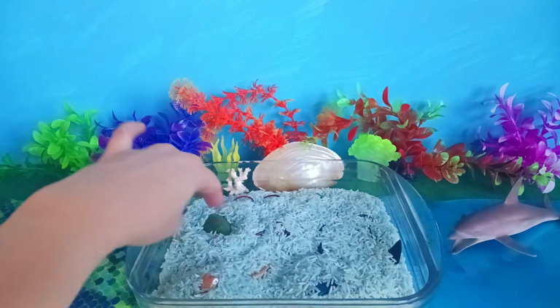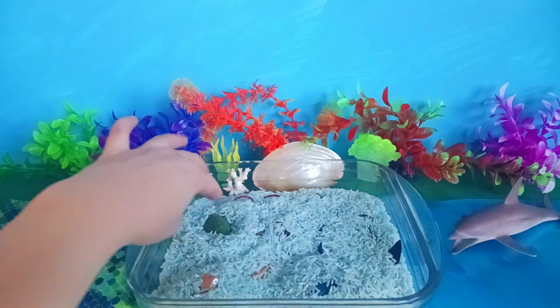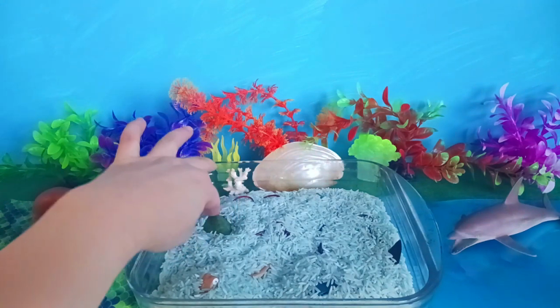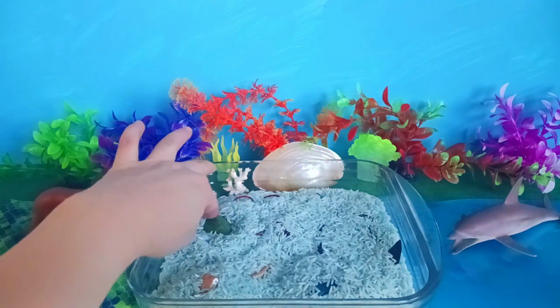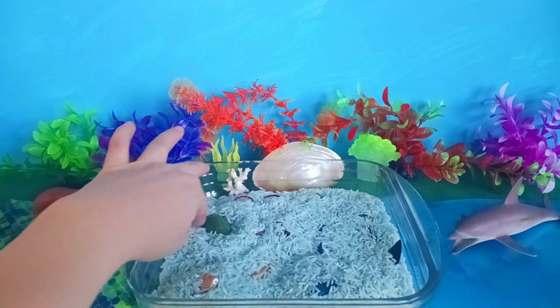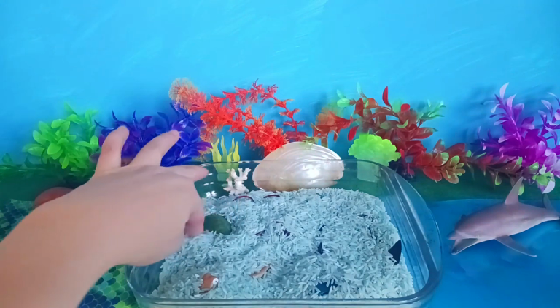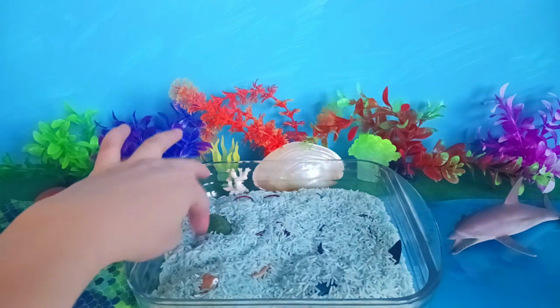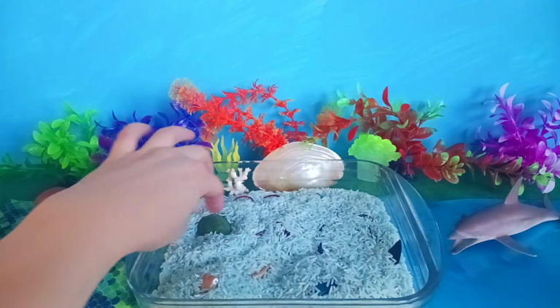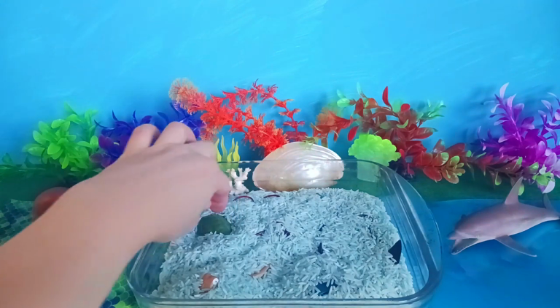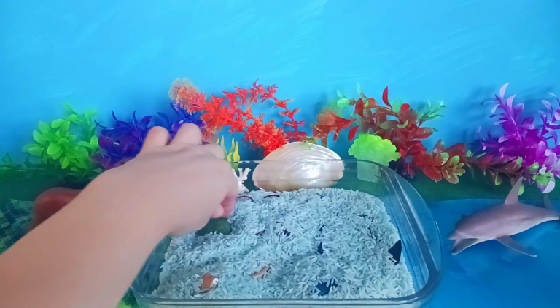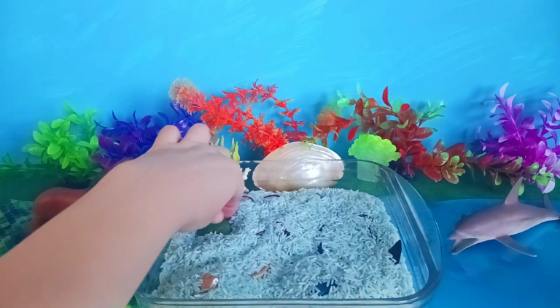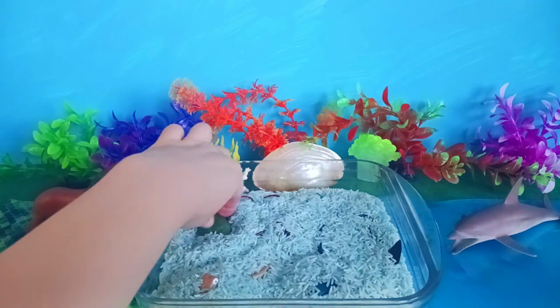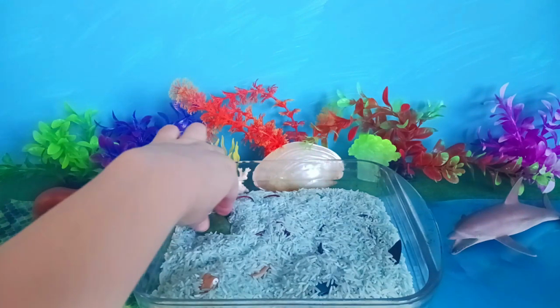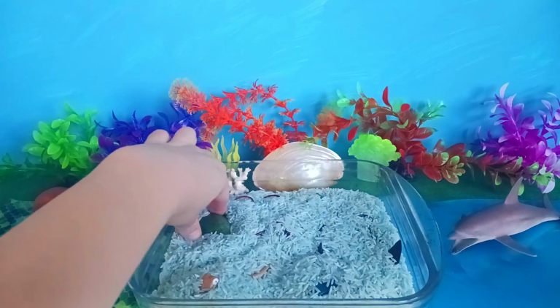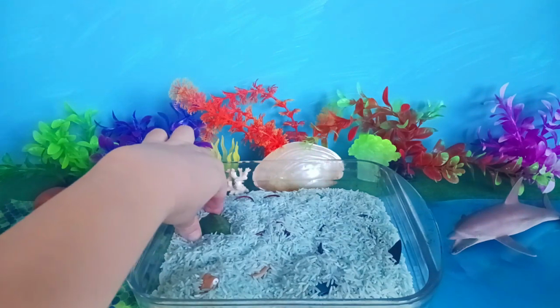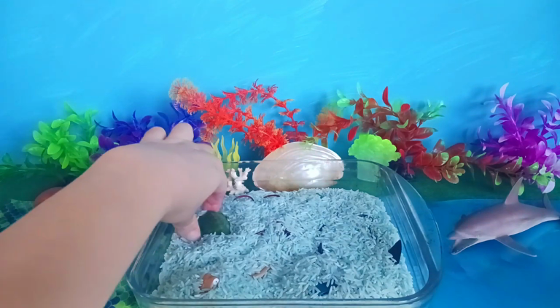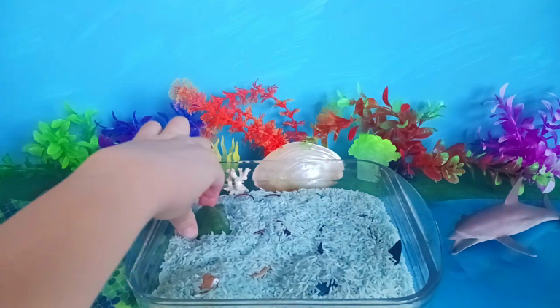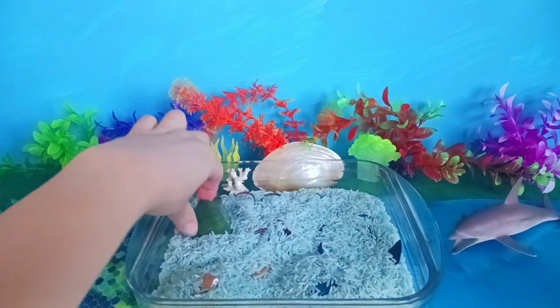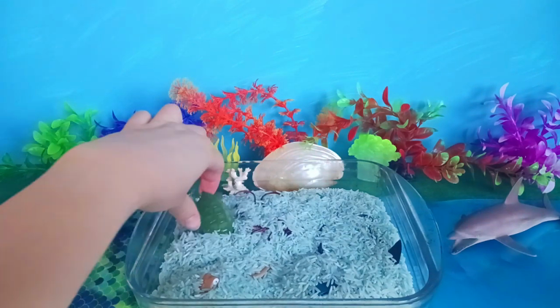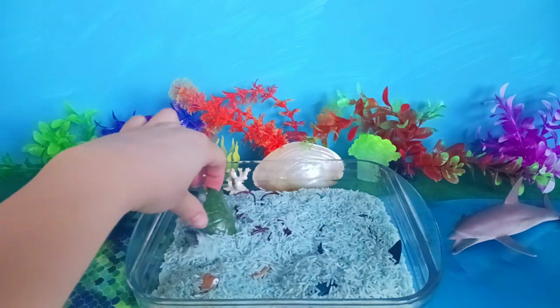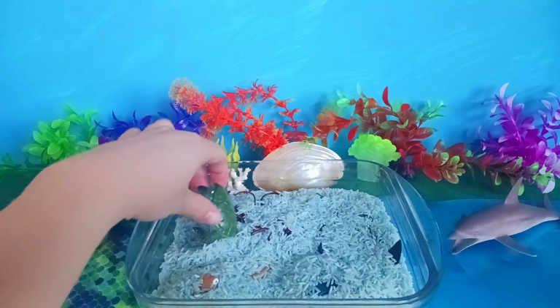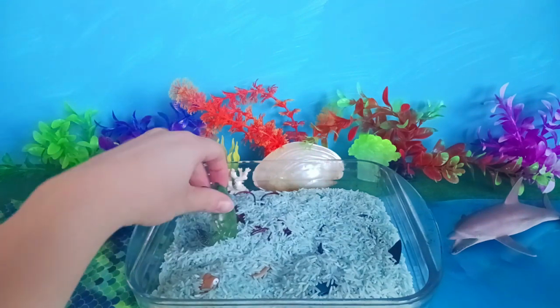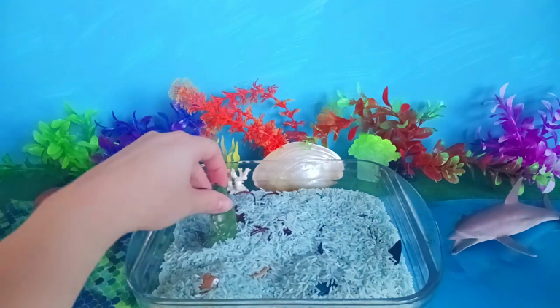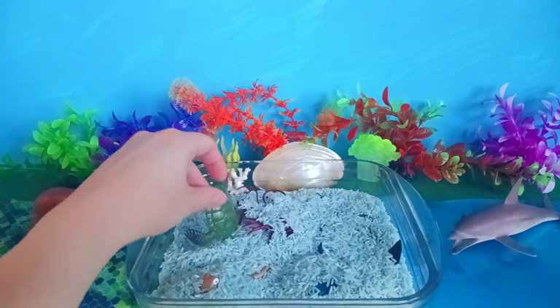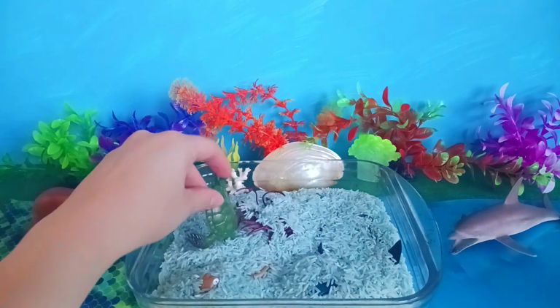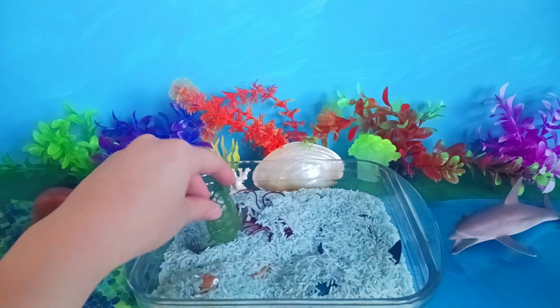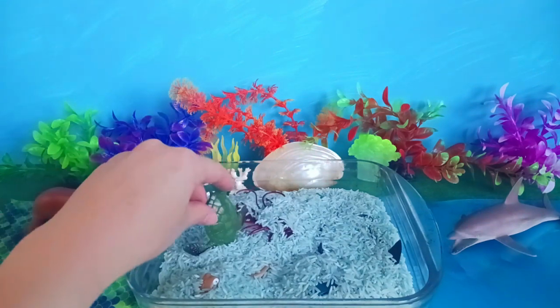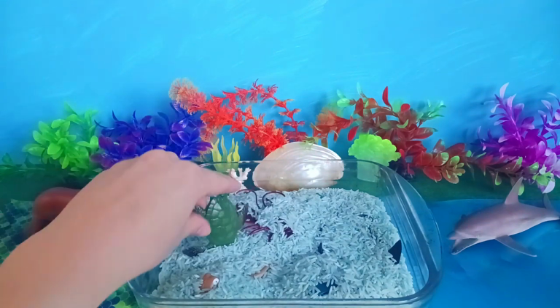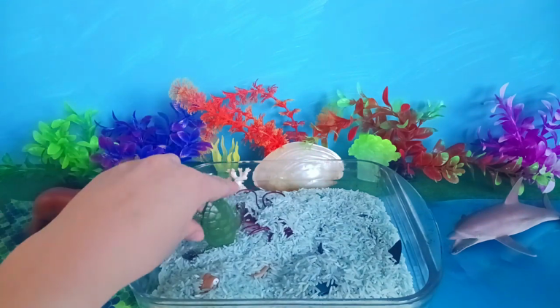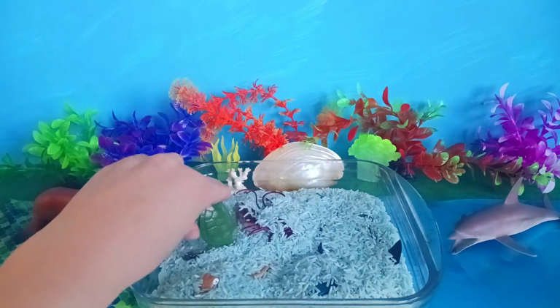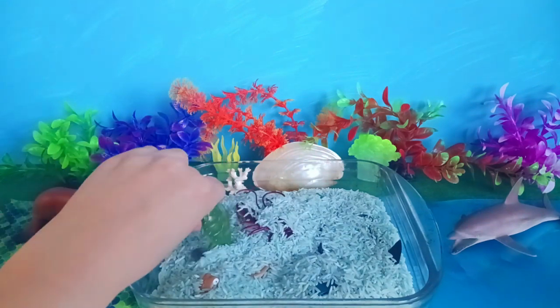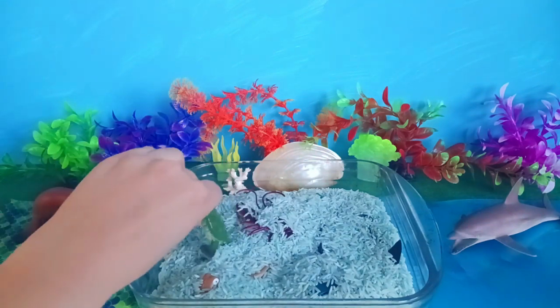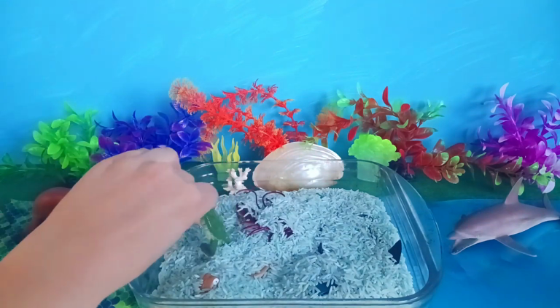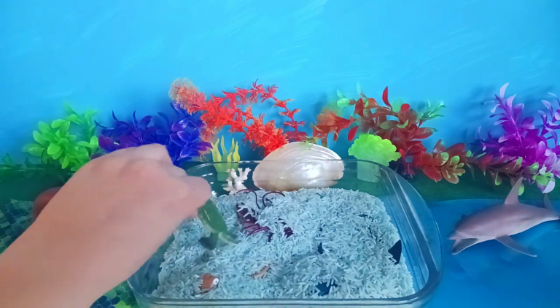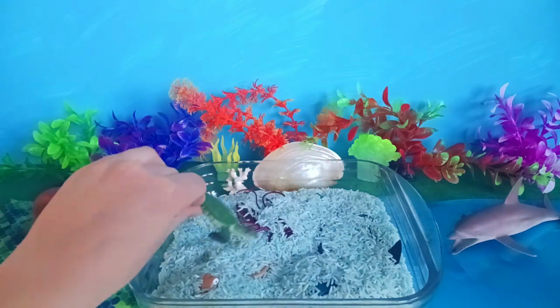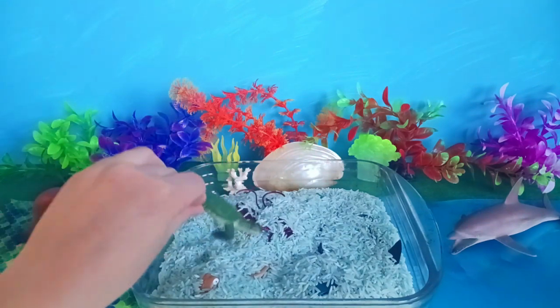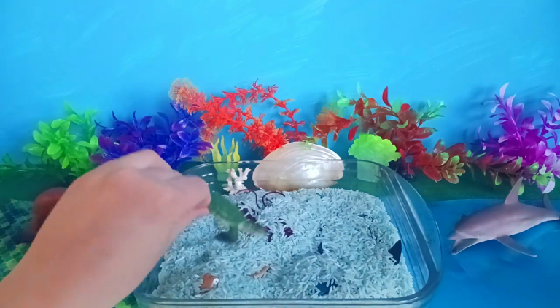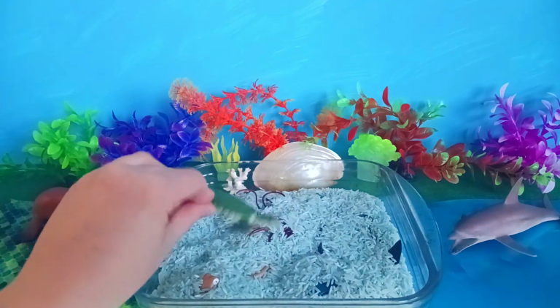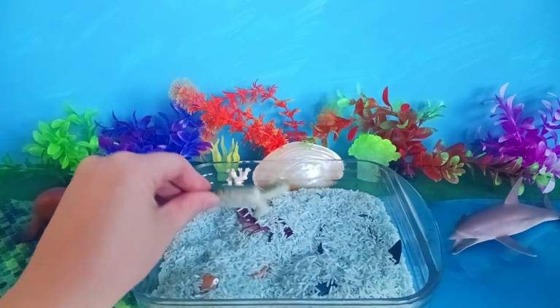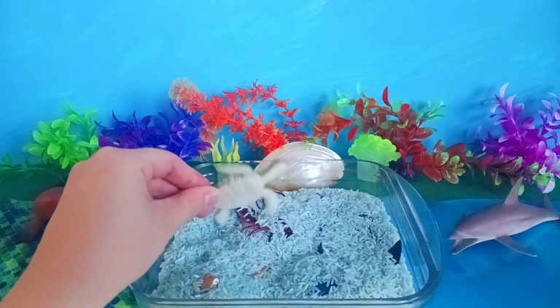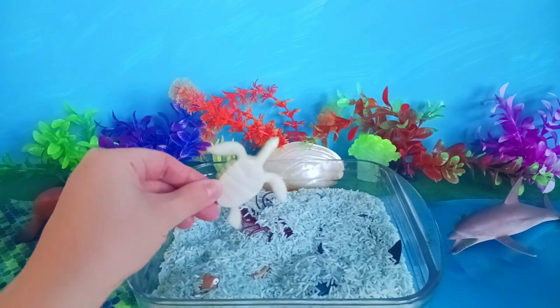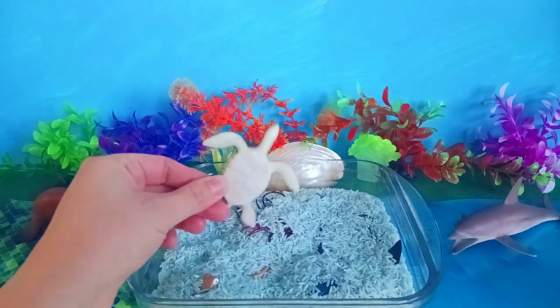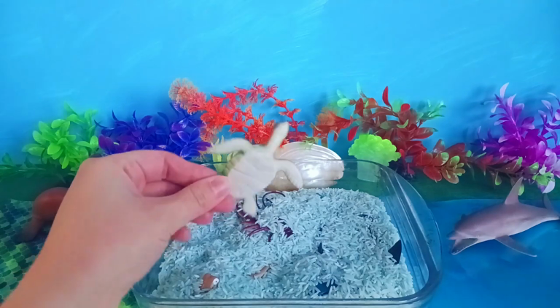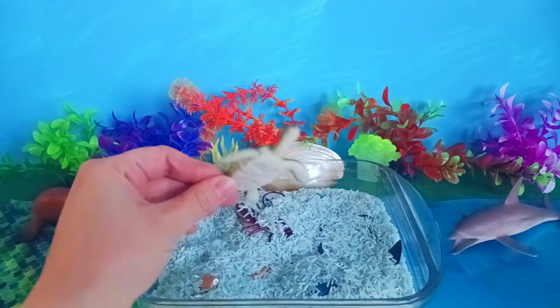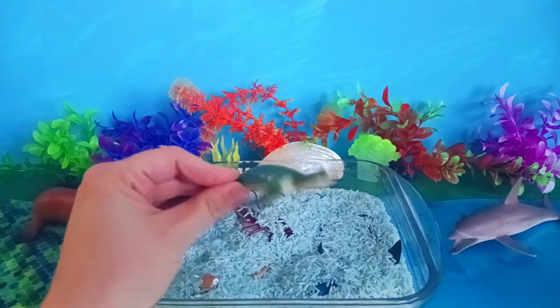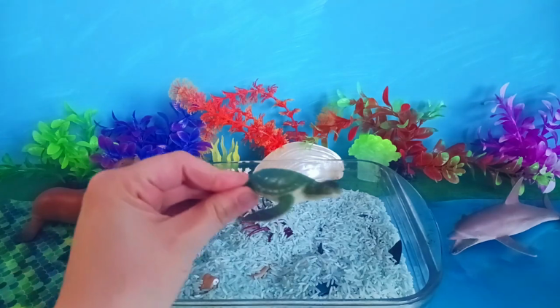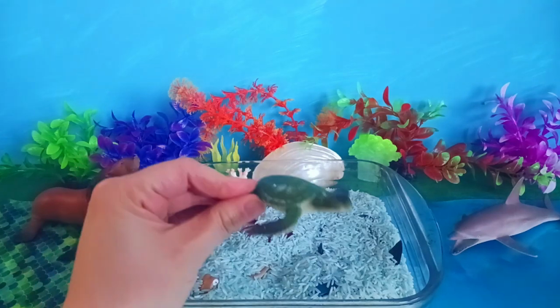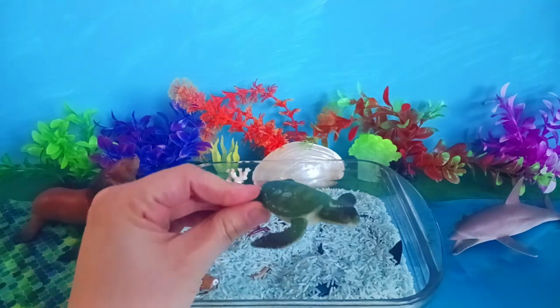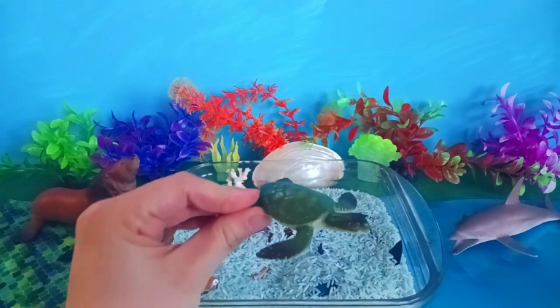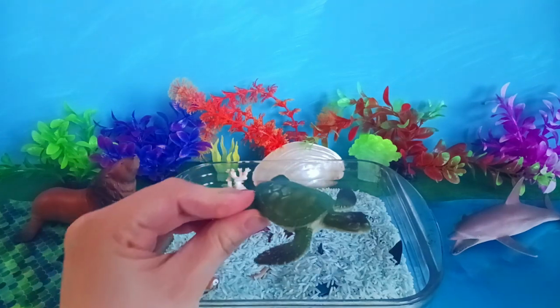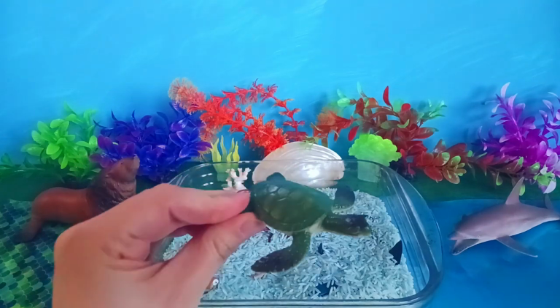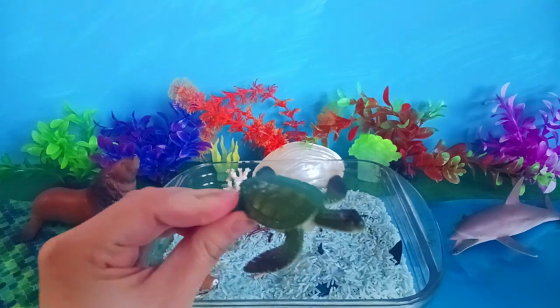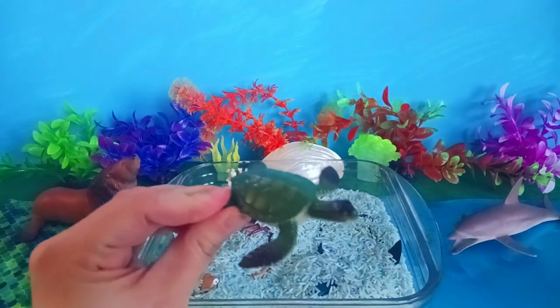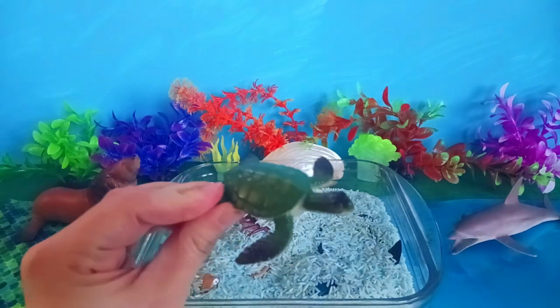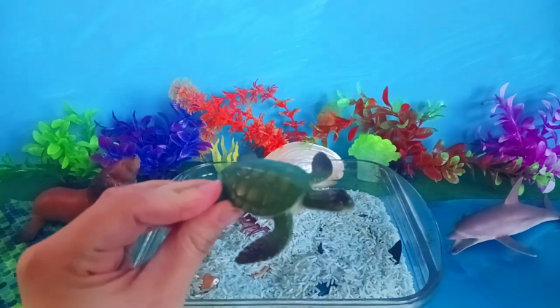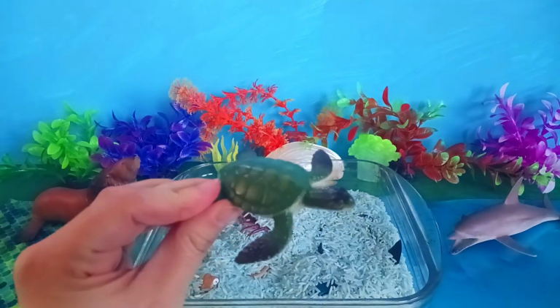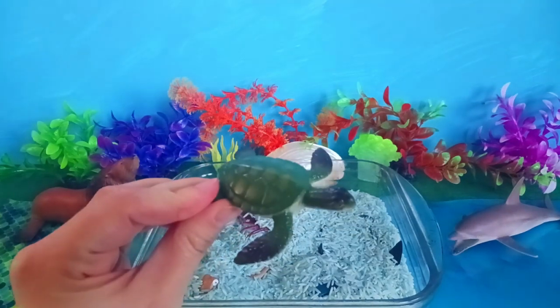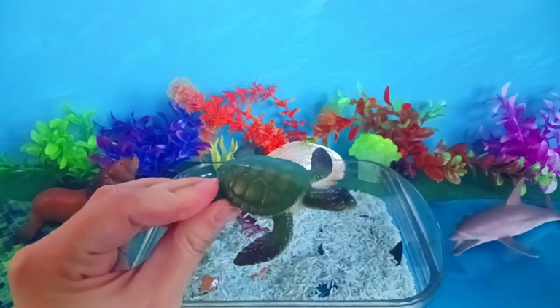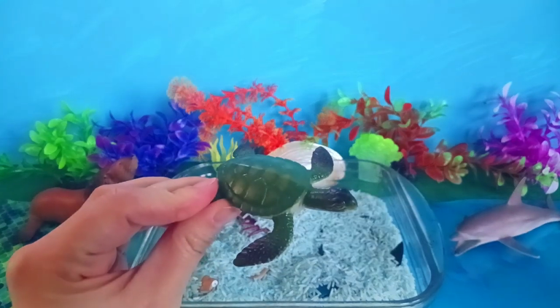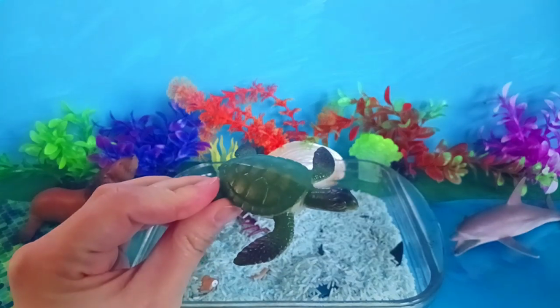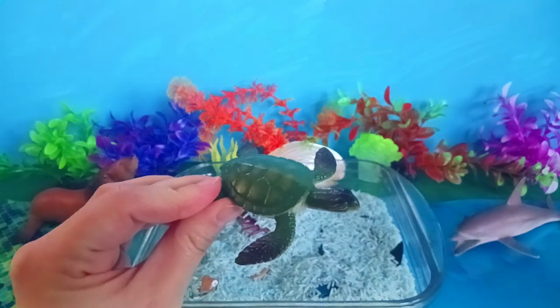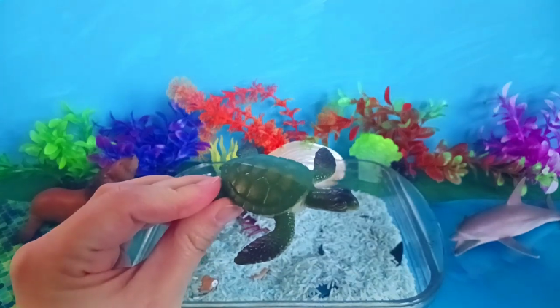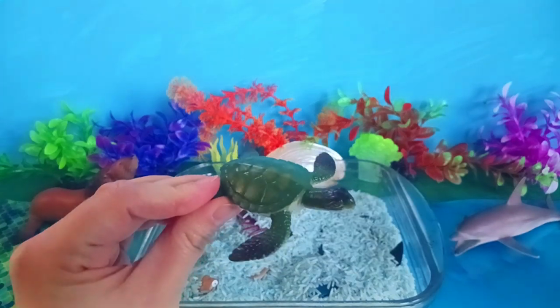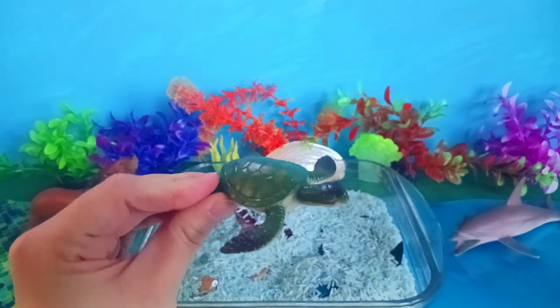Hmm, what's this green animal? Sea turtle!